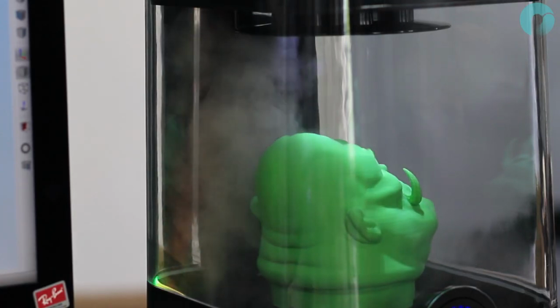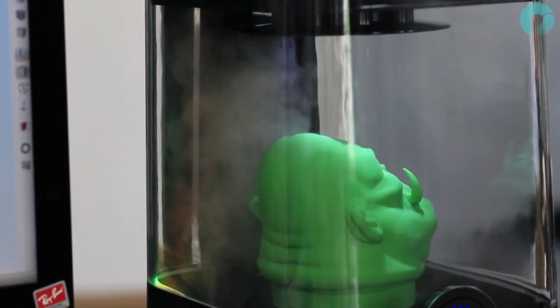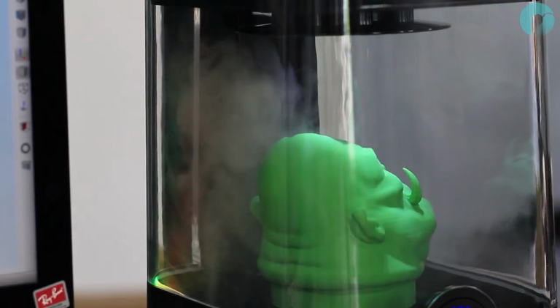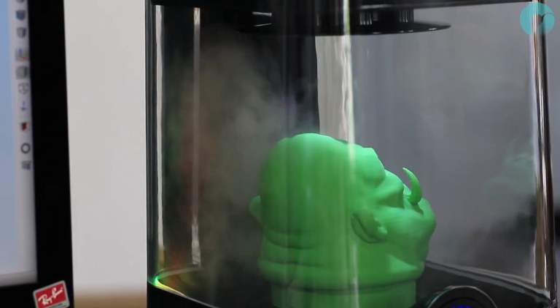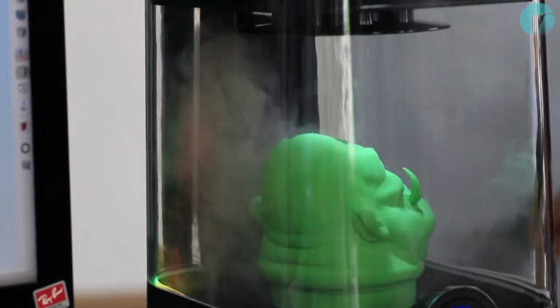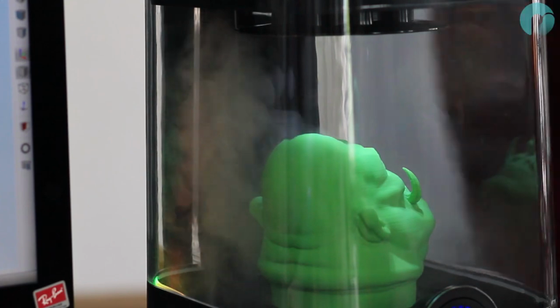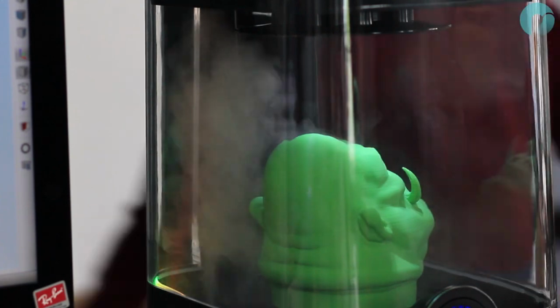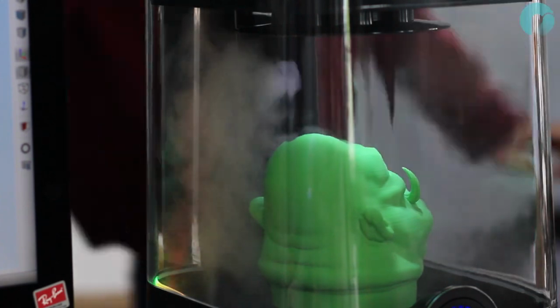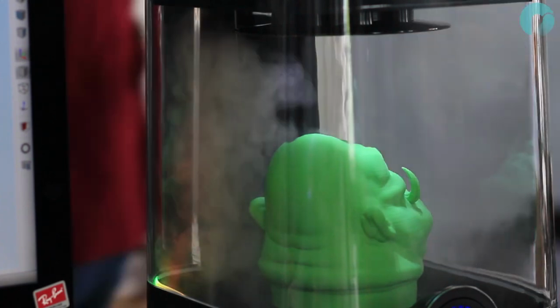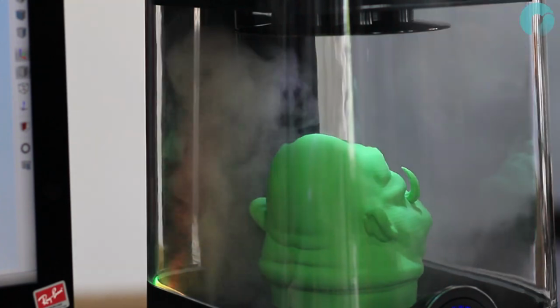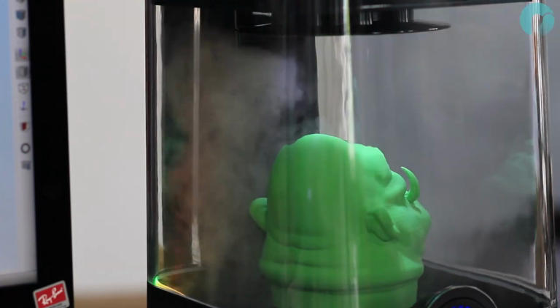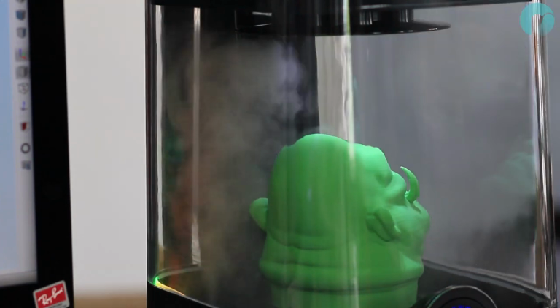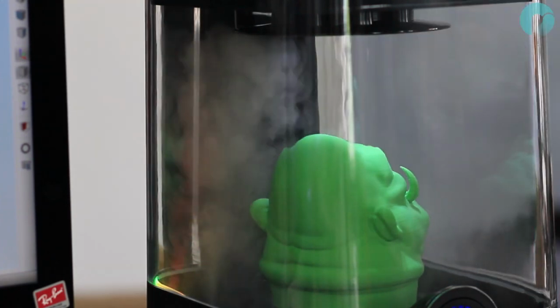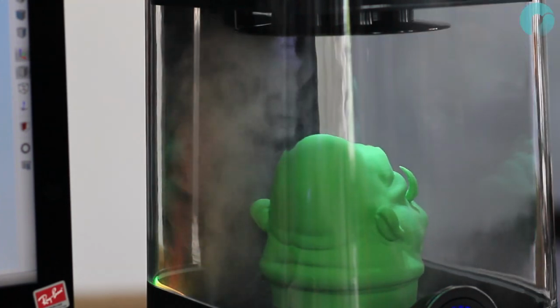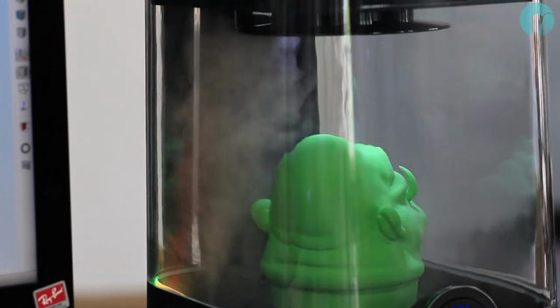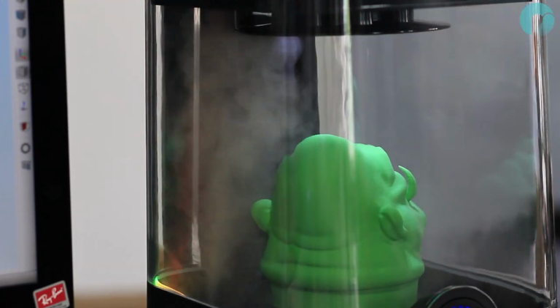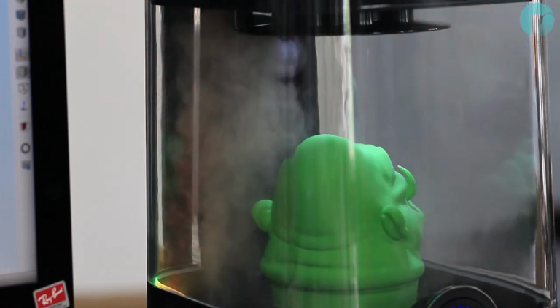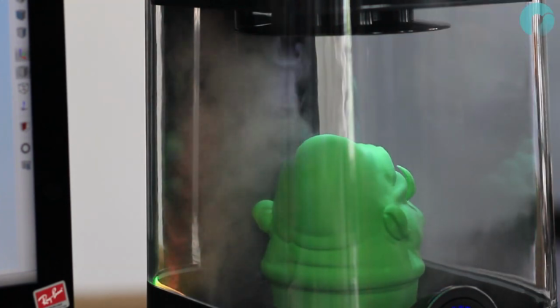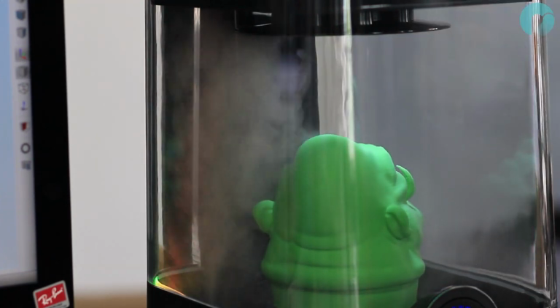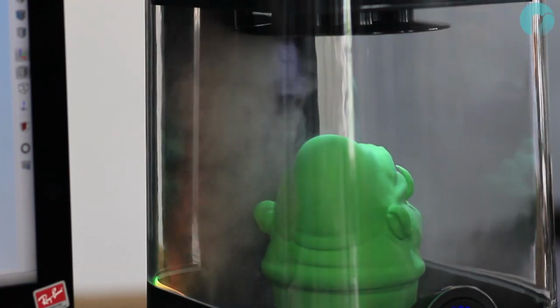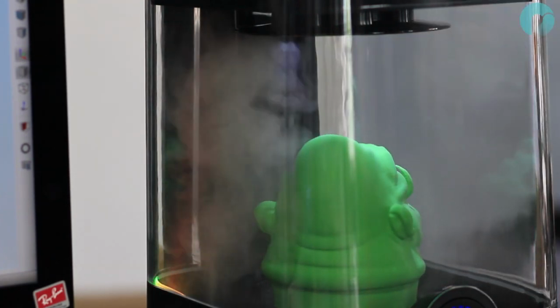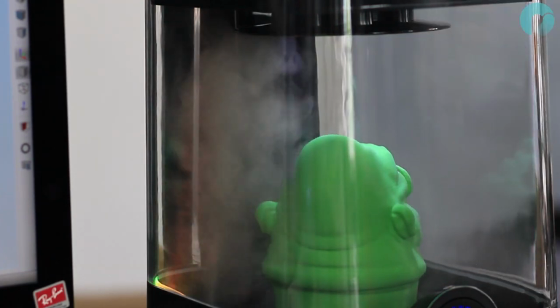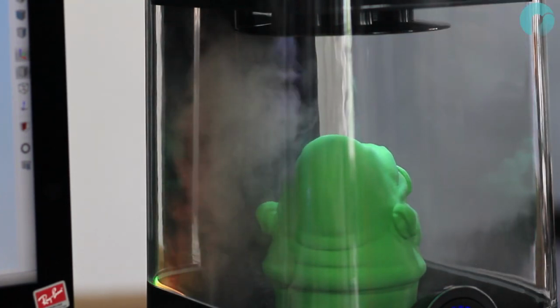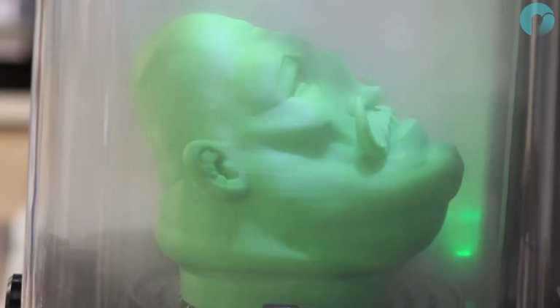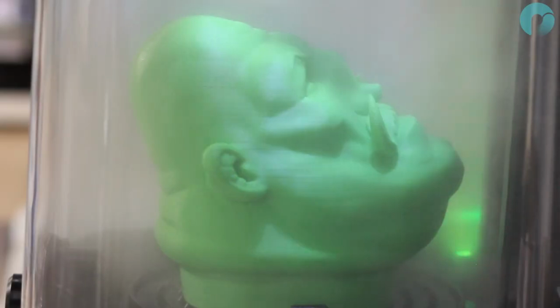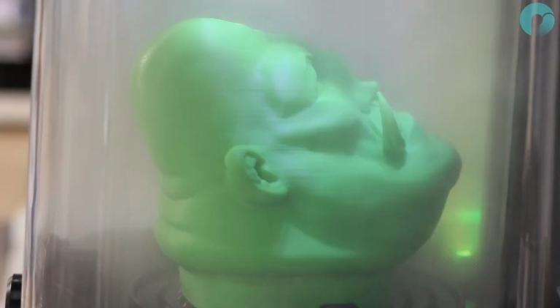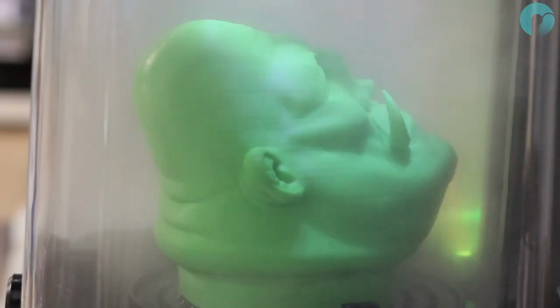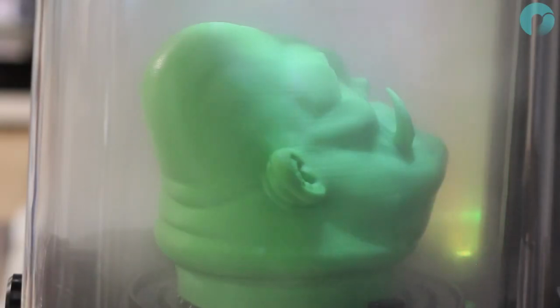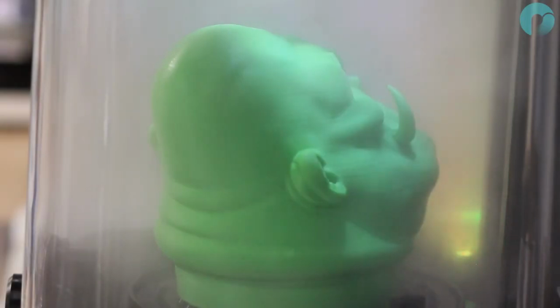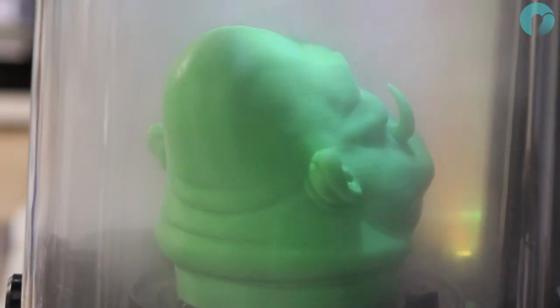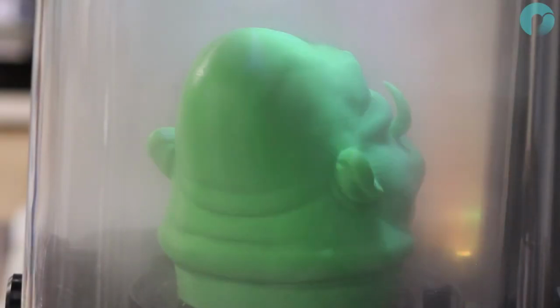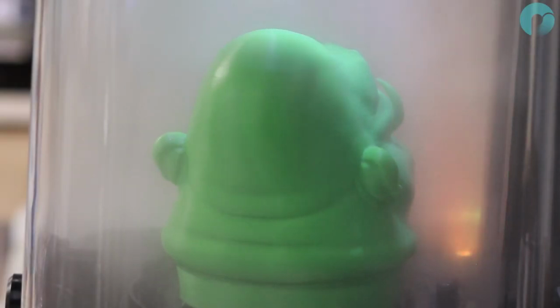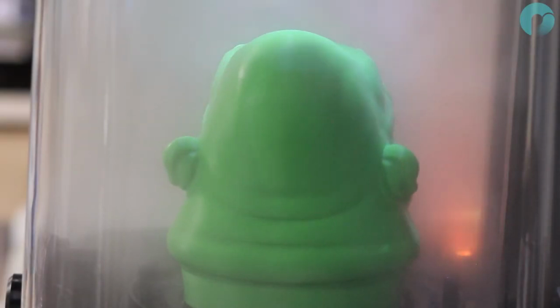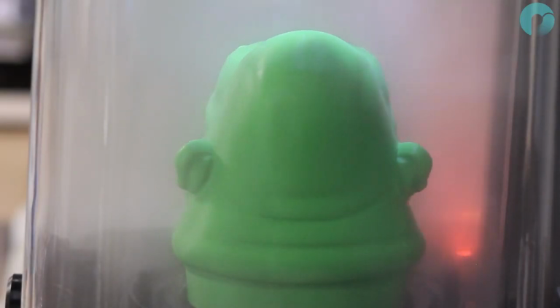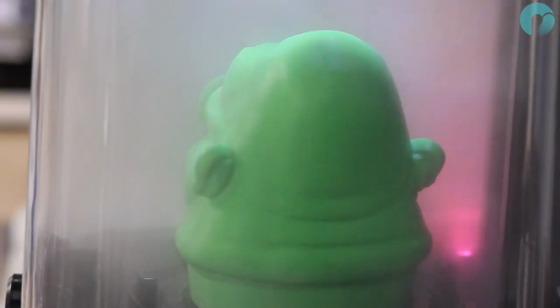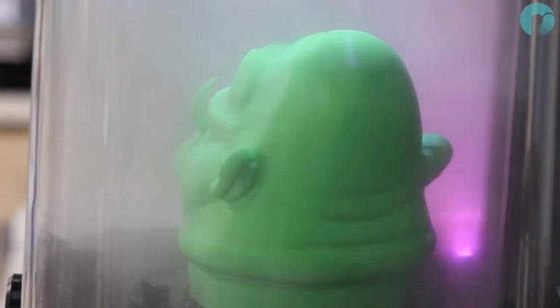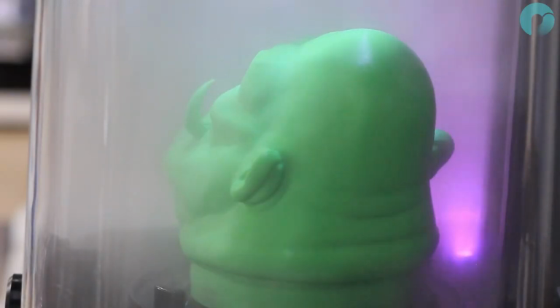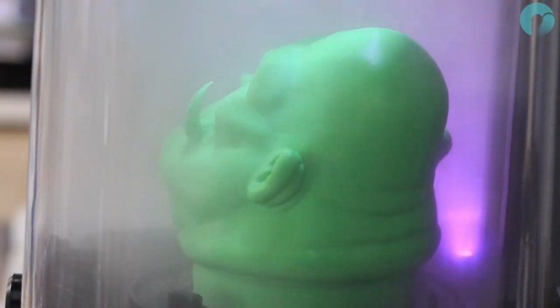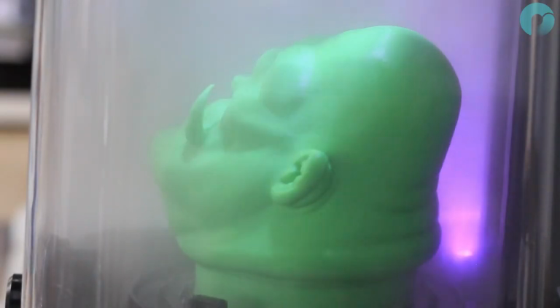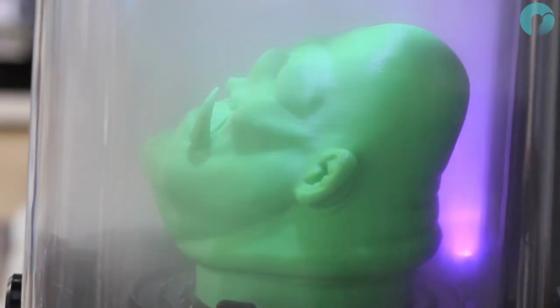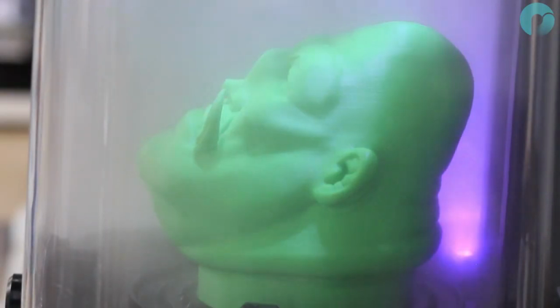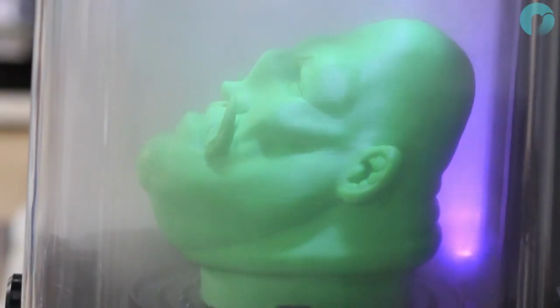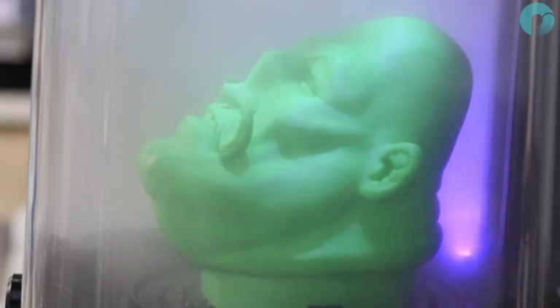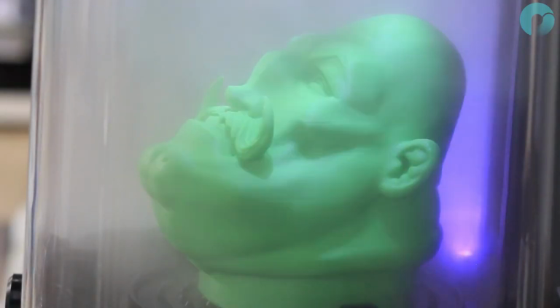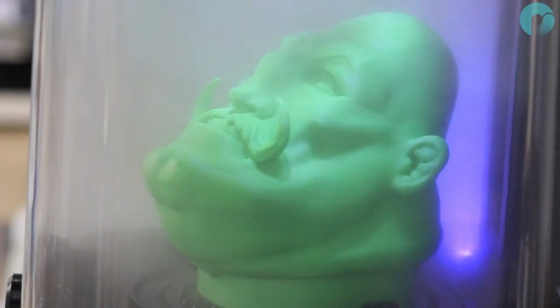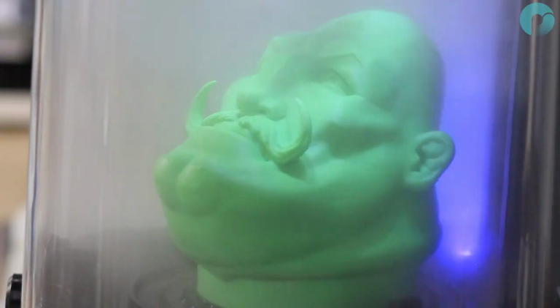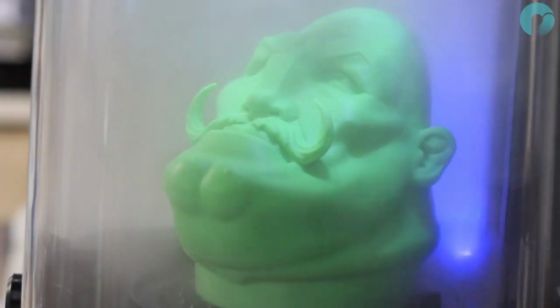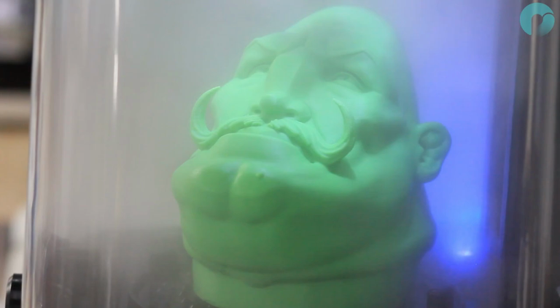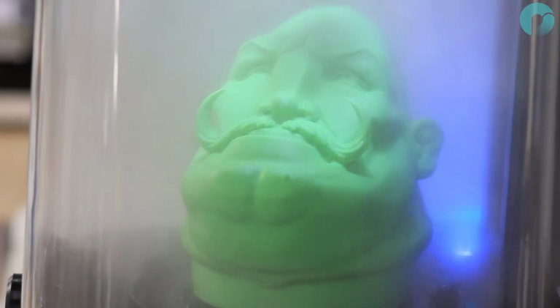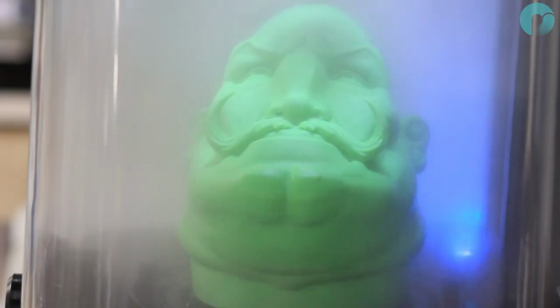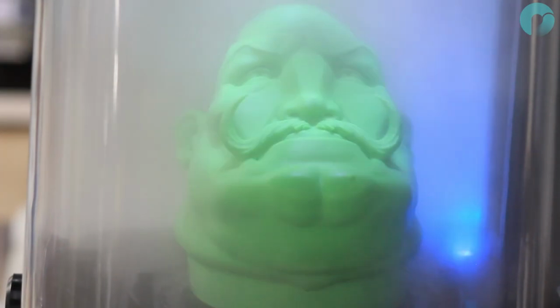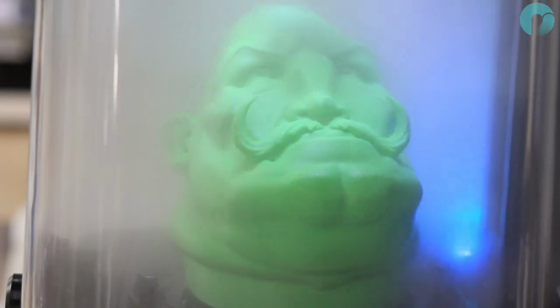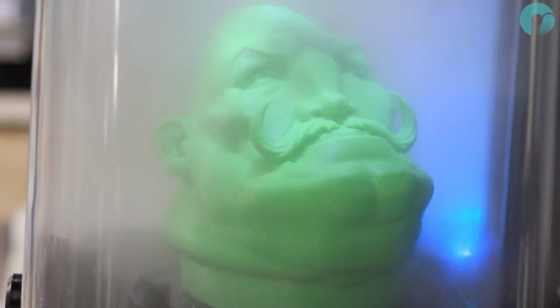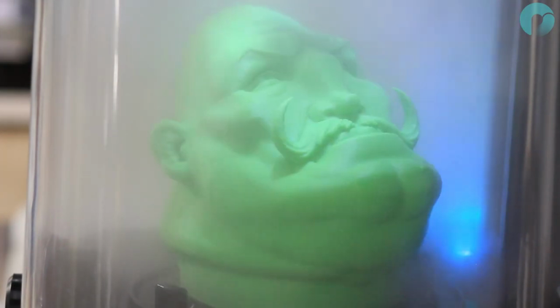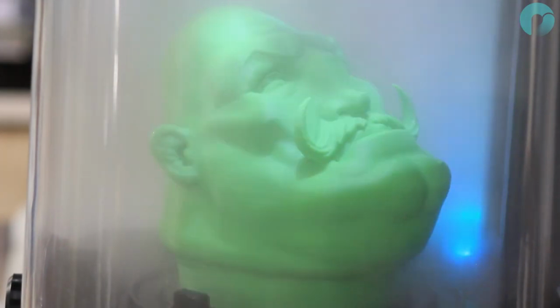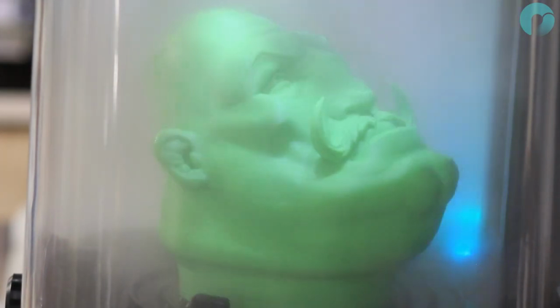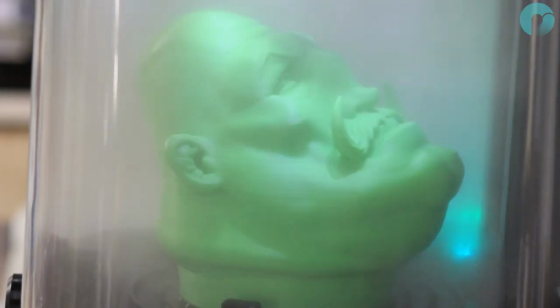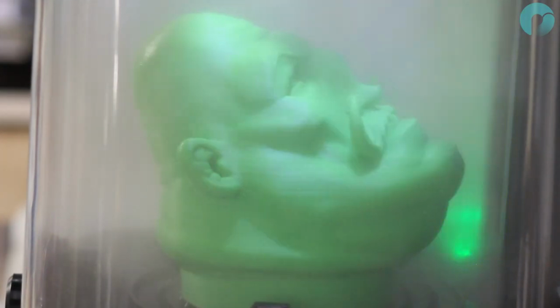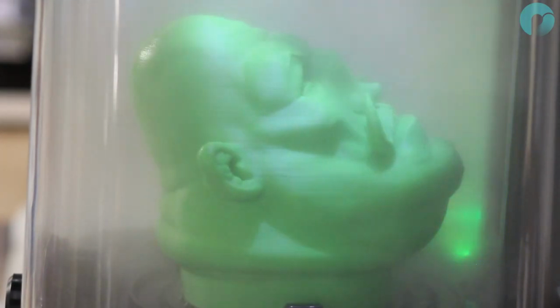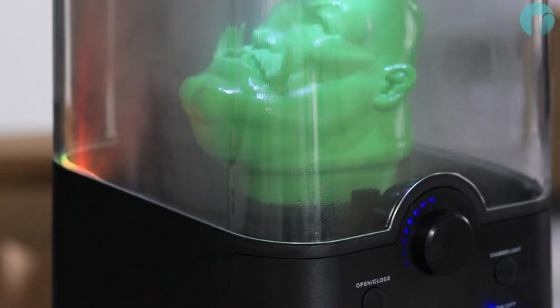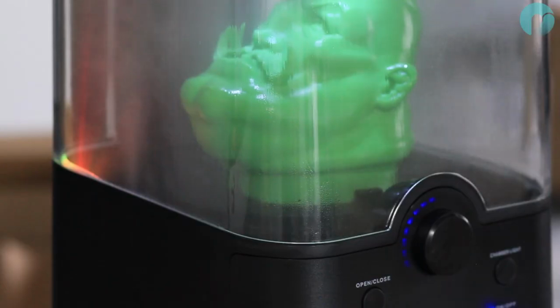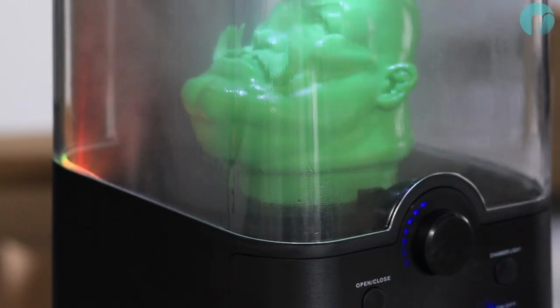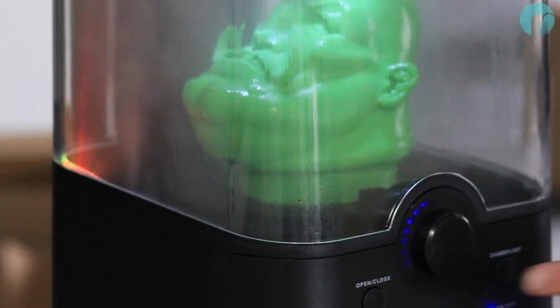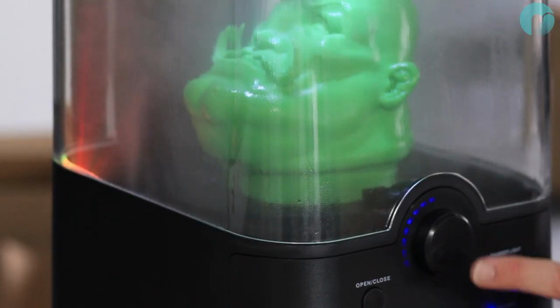The nebulizer will start pumping out a fine mist of IPA, which will fill the chamber engulfing your model. Now the polishing magic begins.